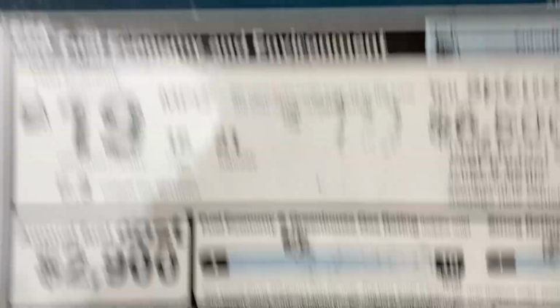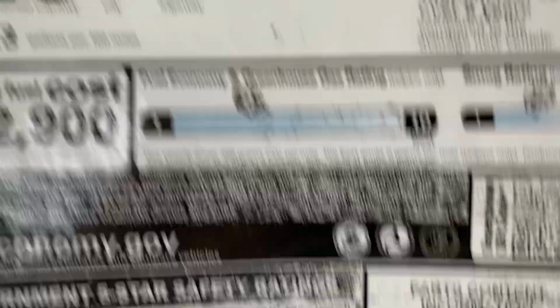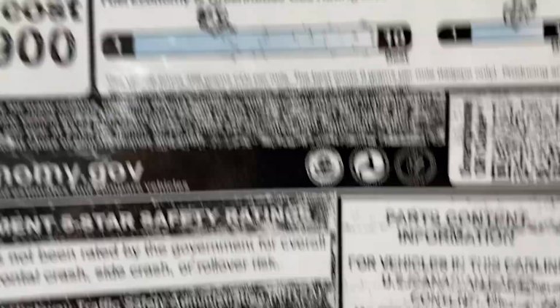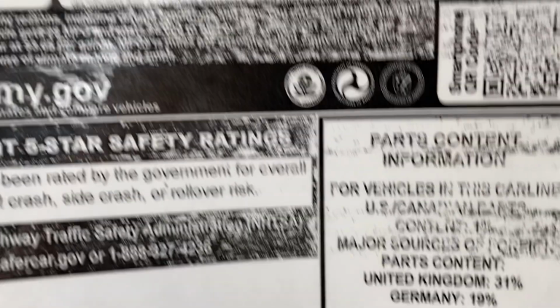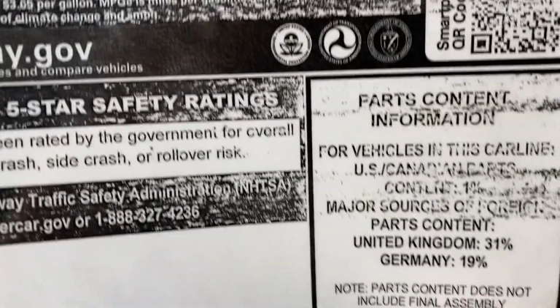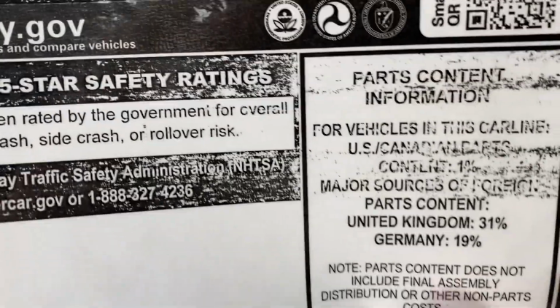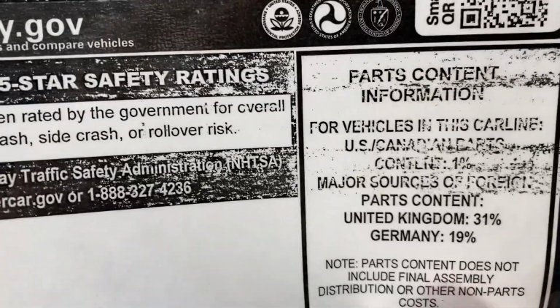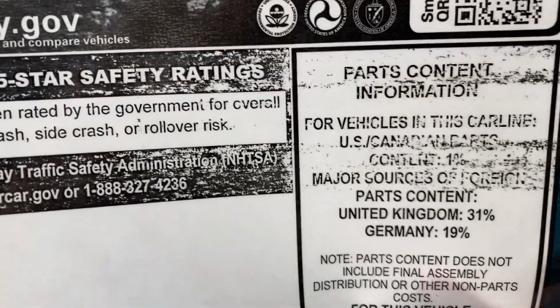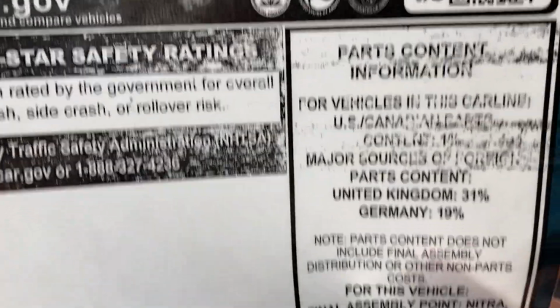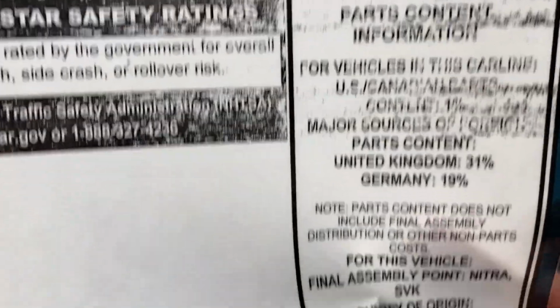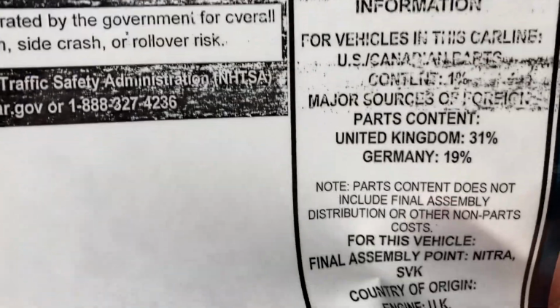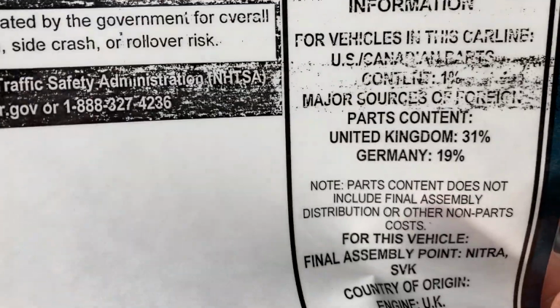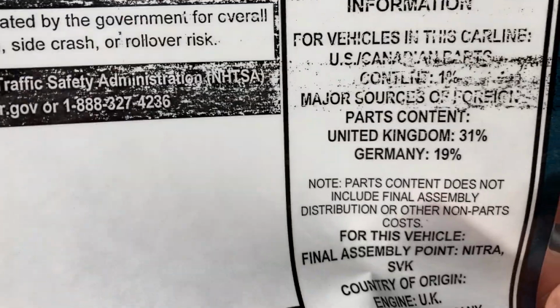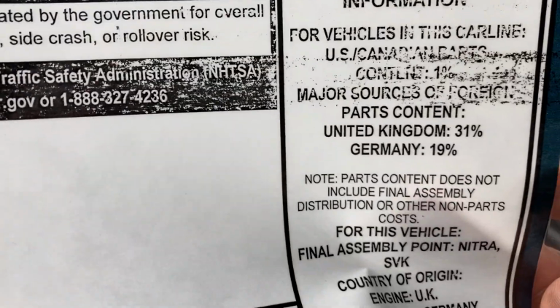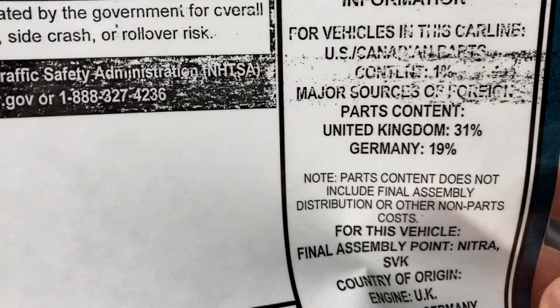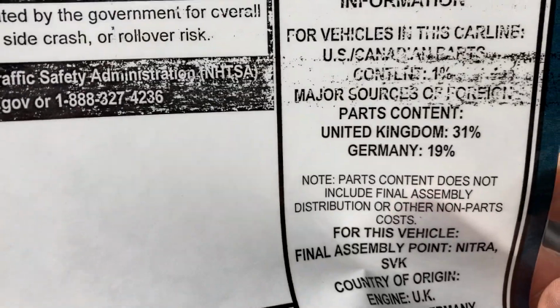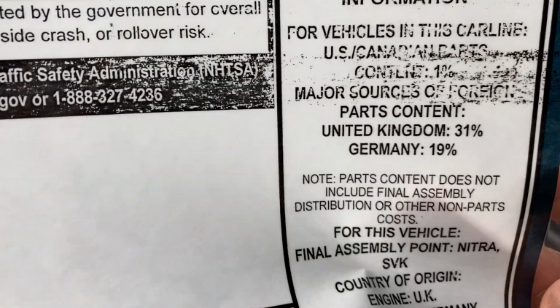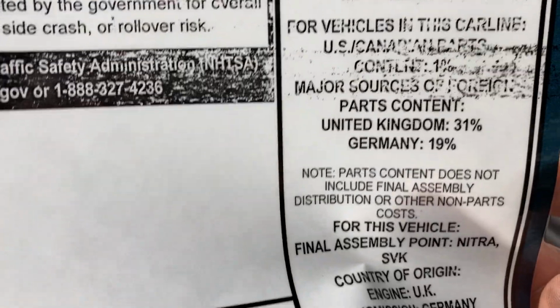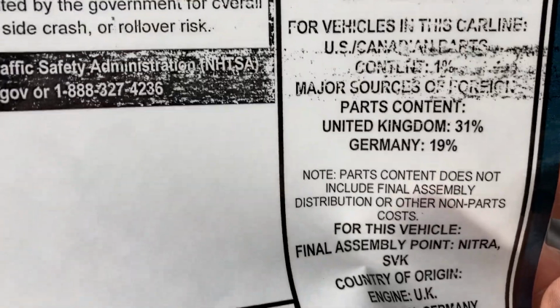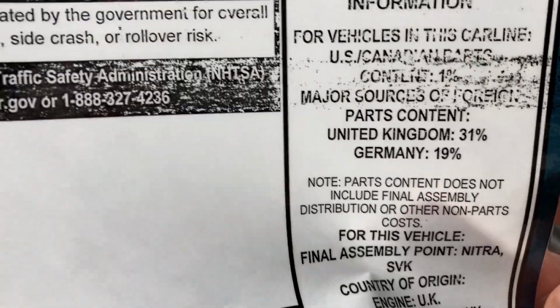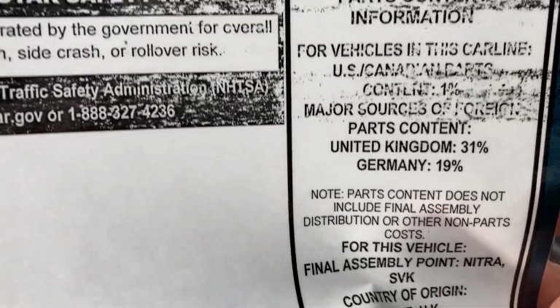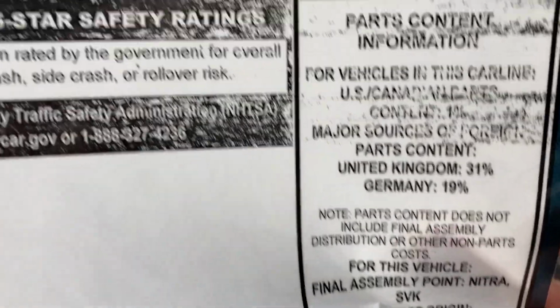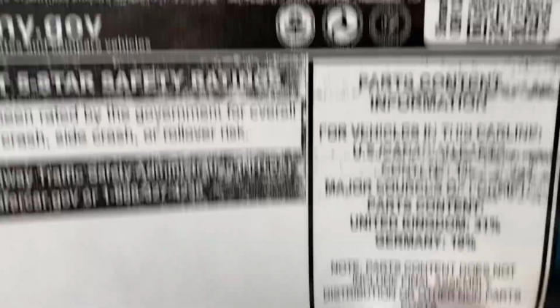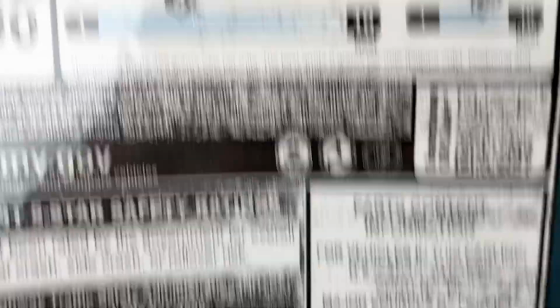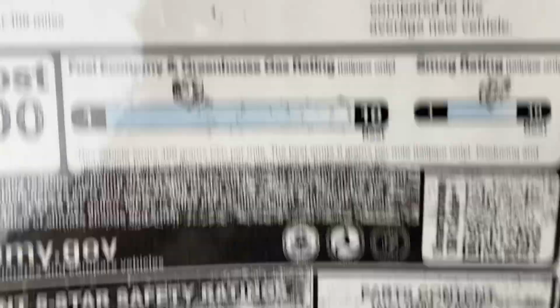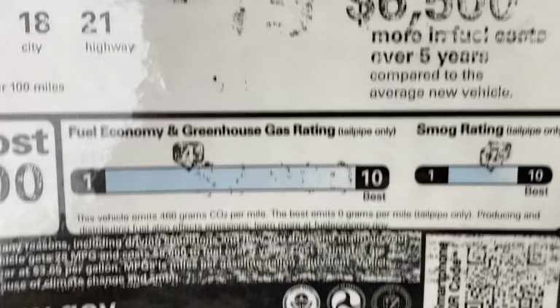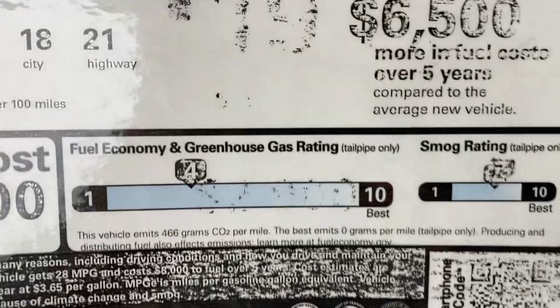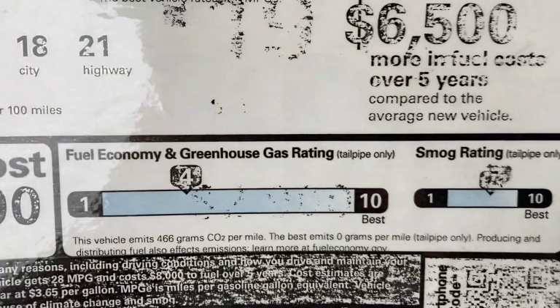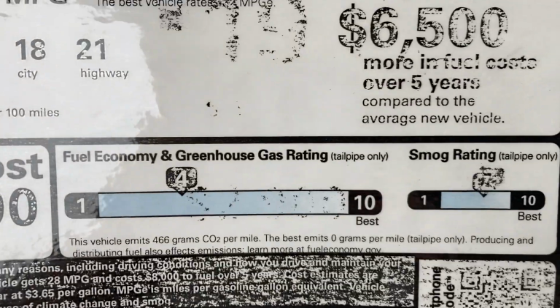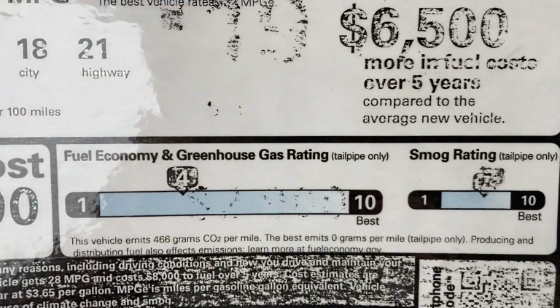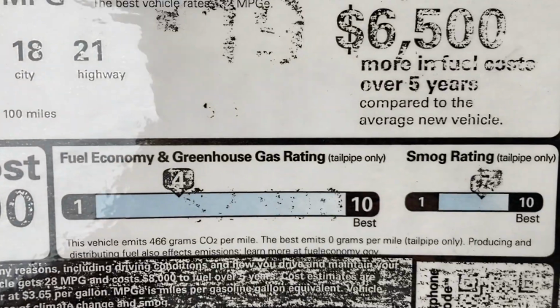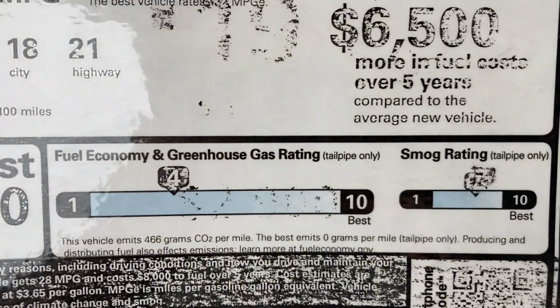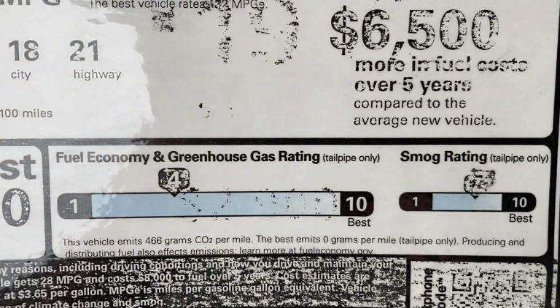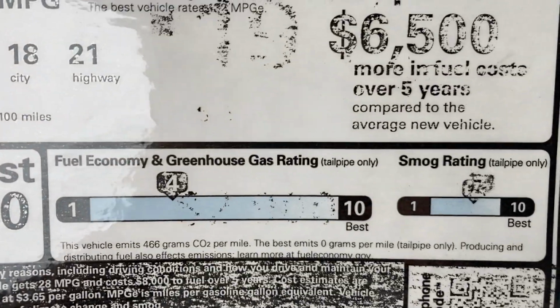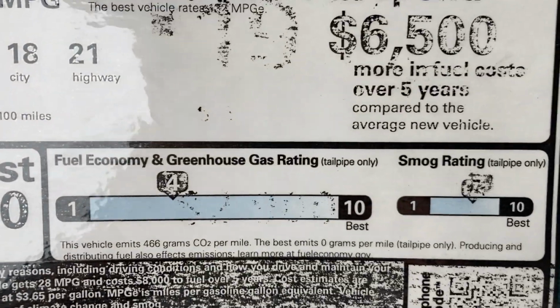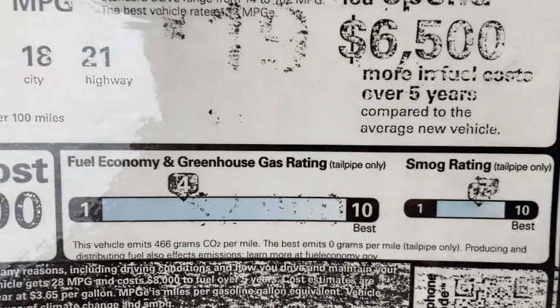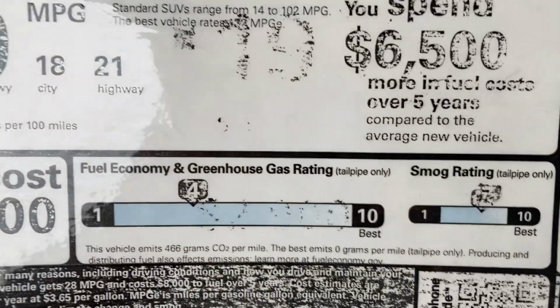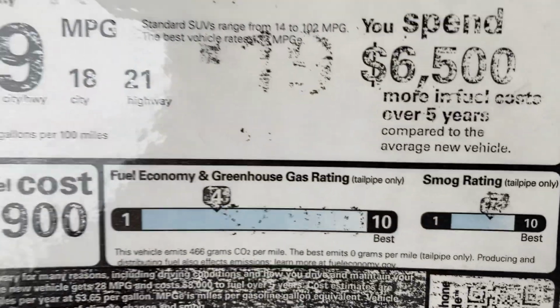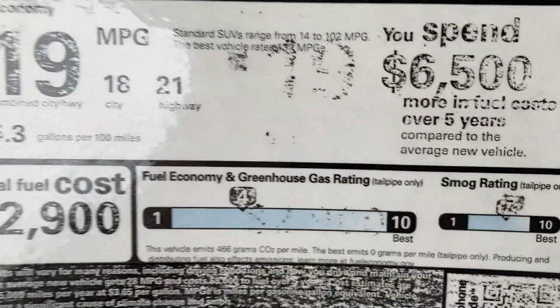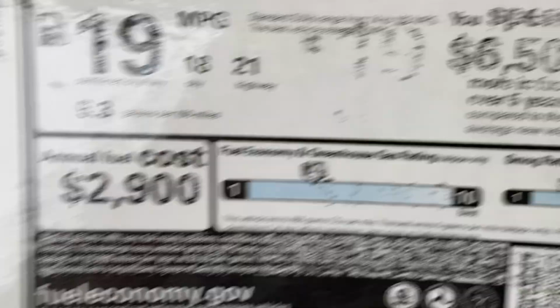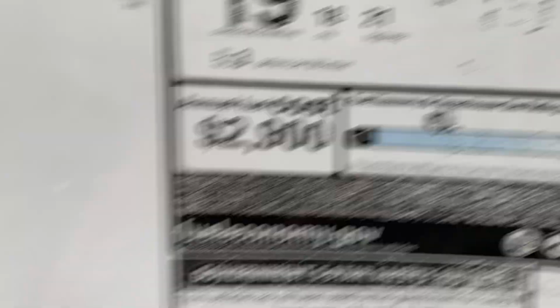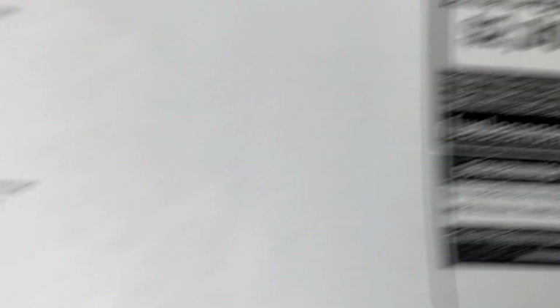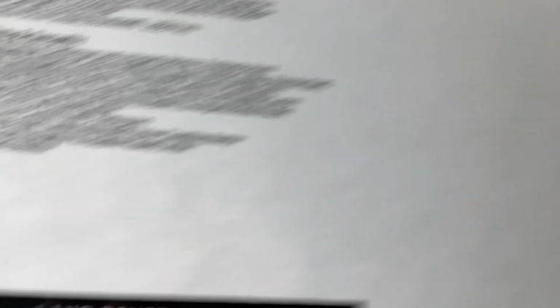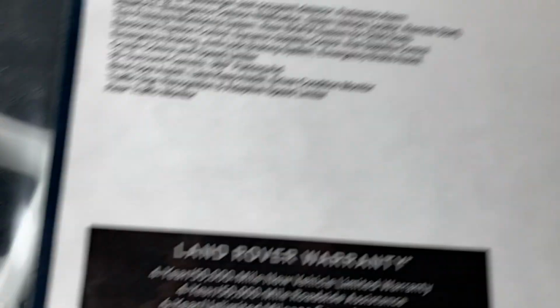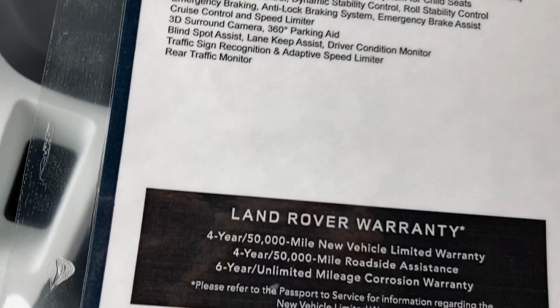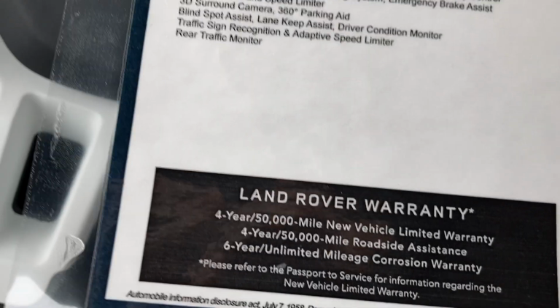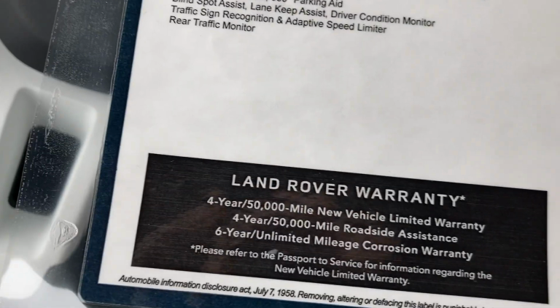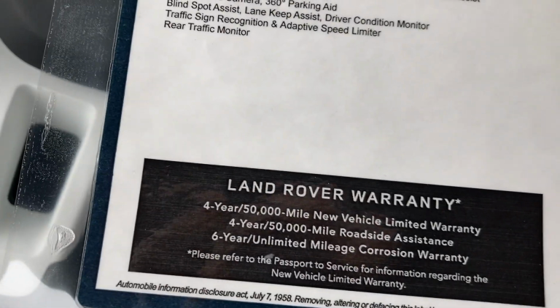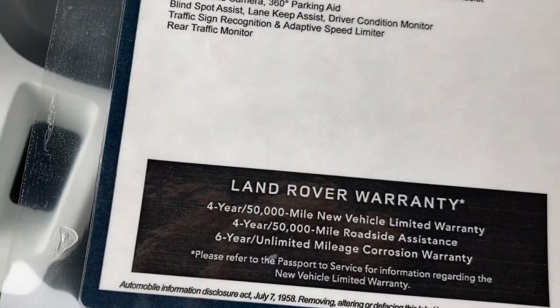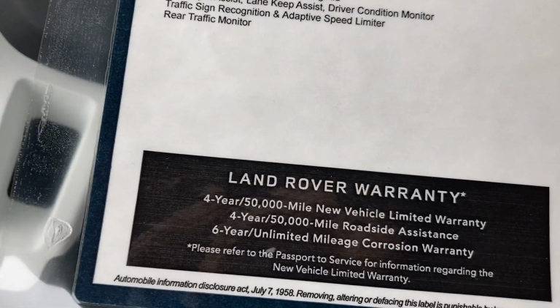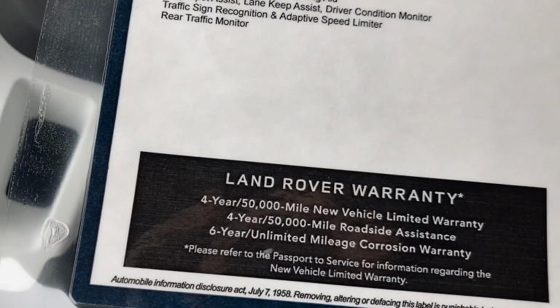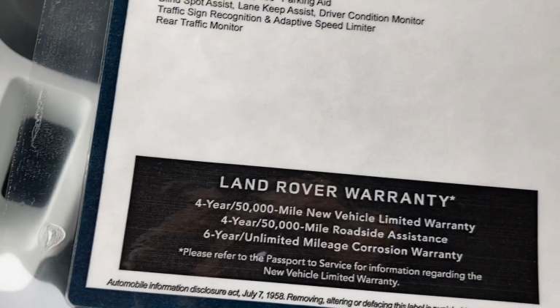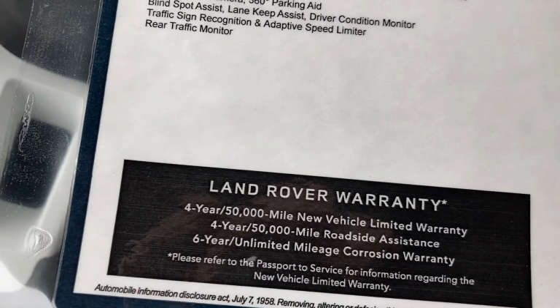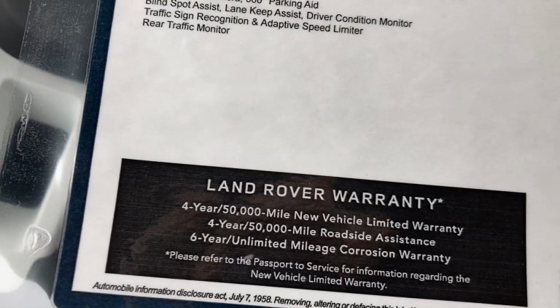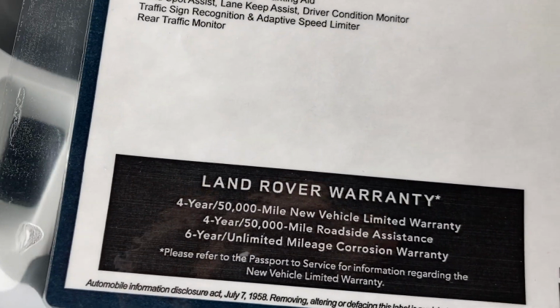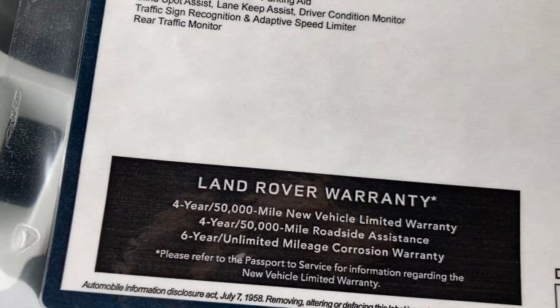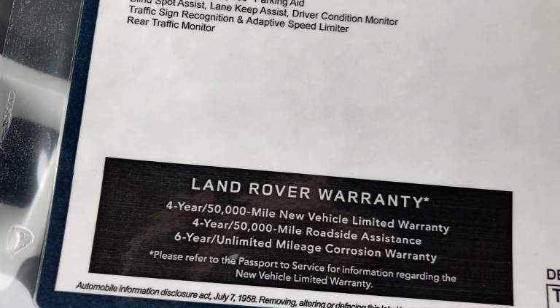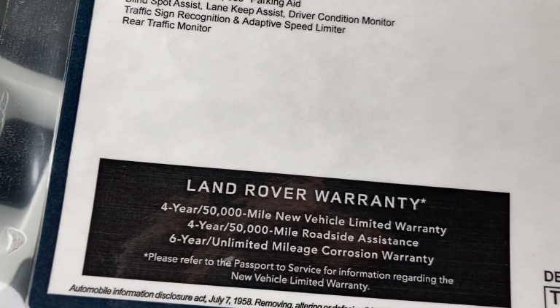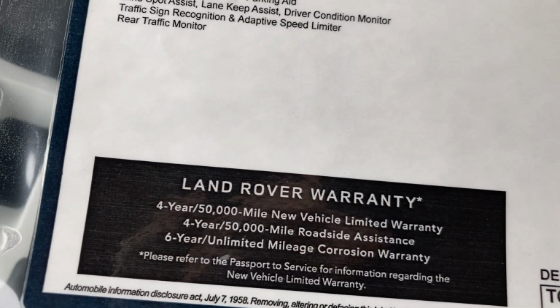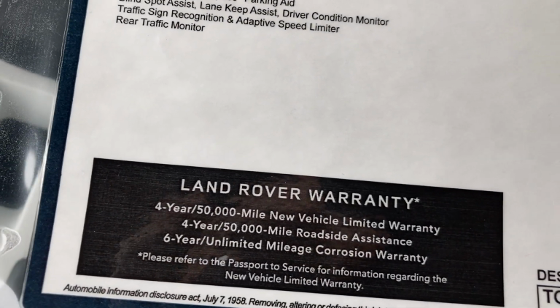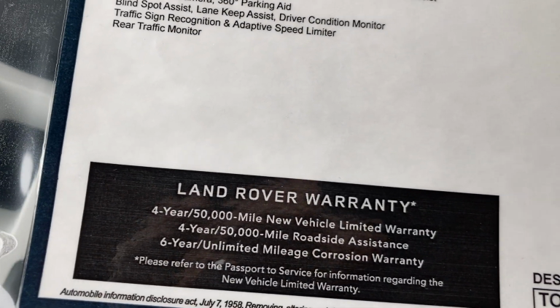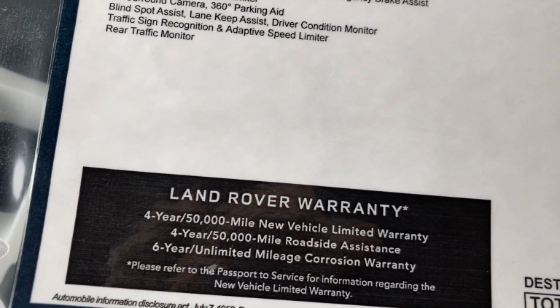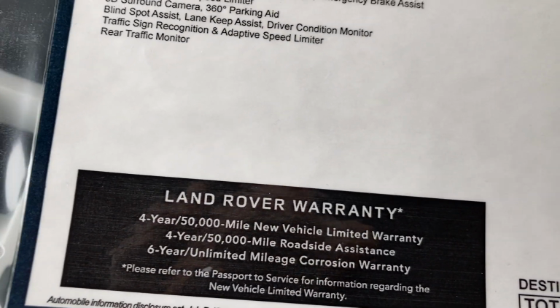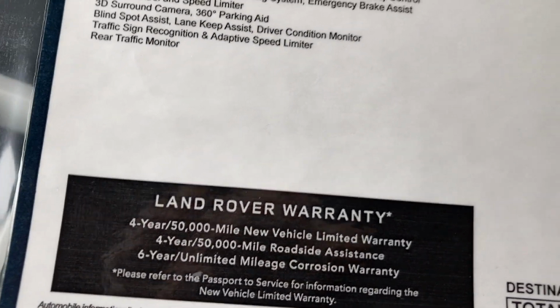Shows you where the parts are made and where they come from — not that bad. Got the warranty information right here, which you can go over when you buy the car.